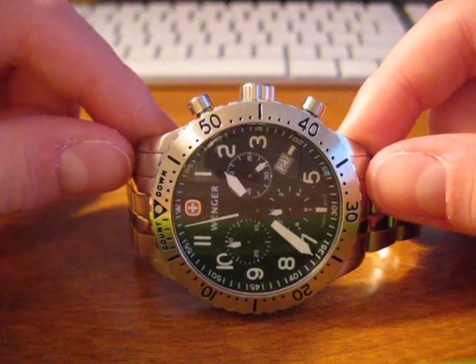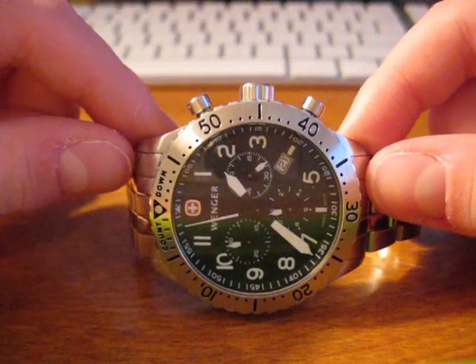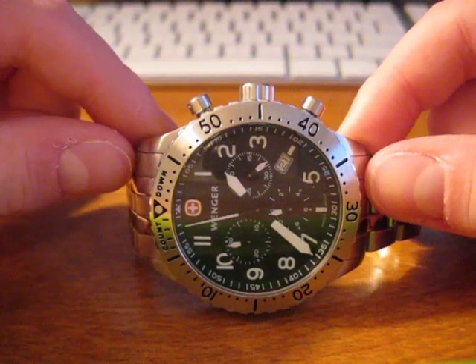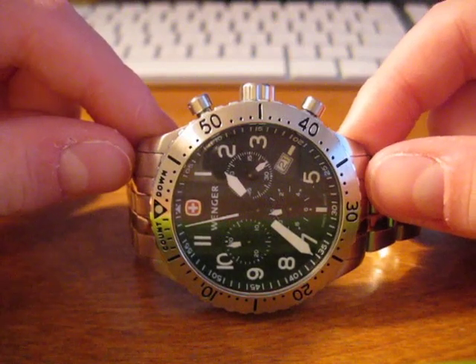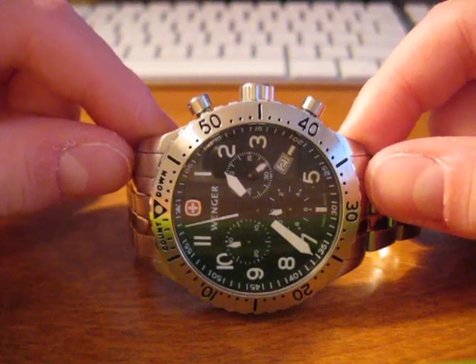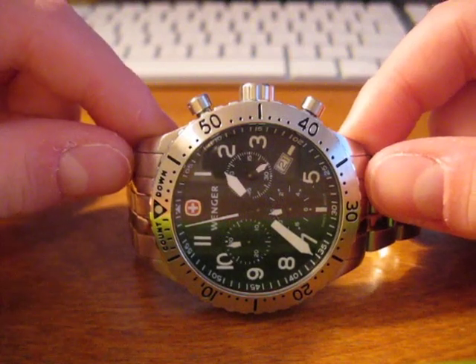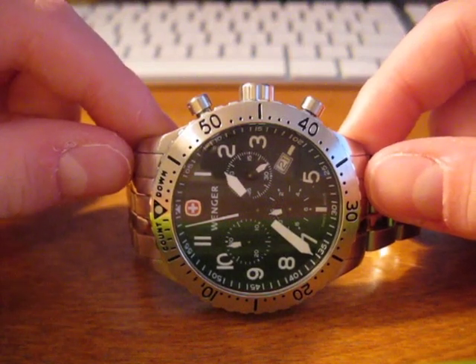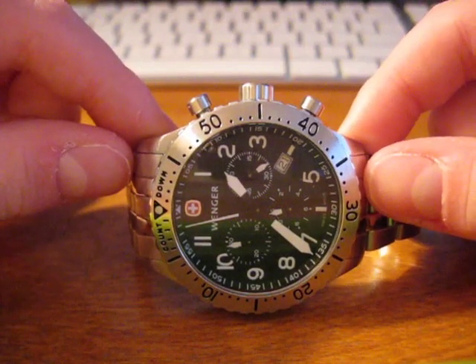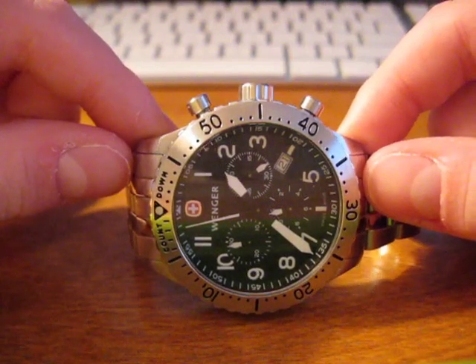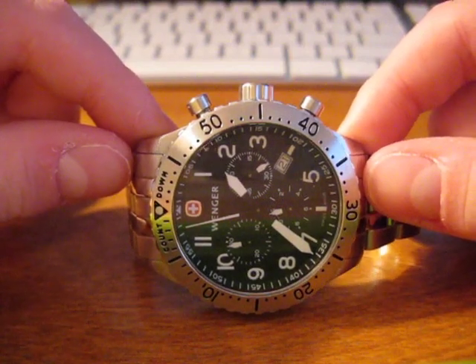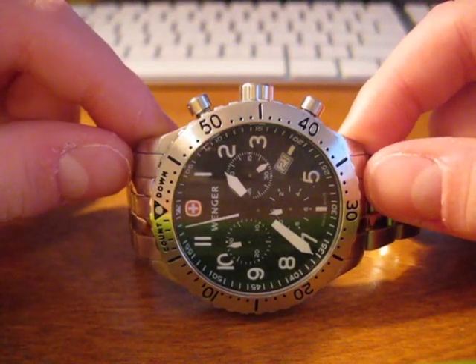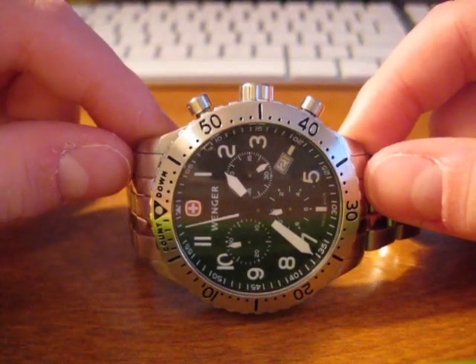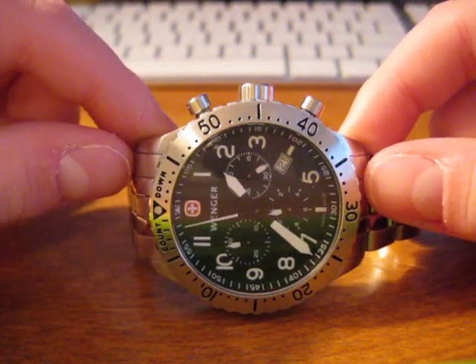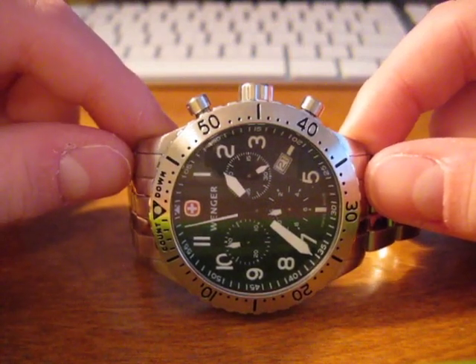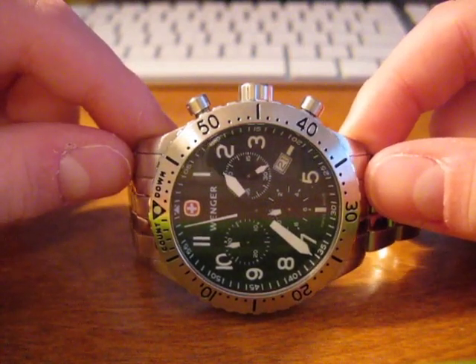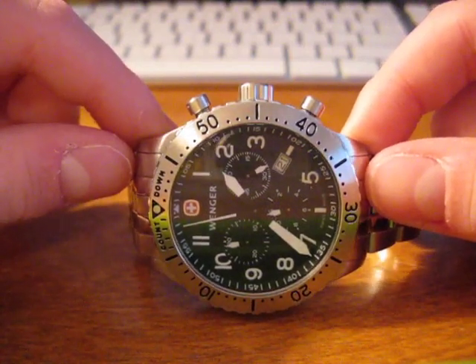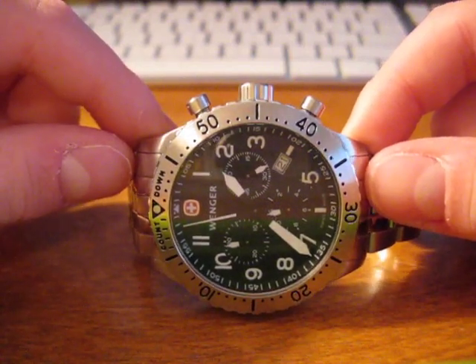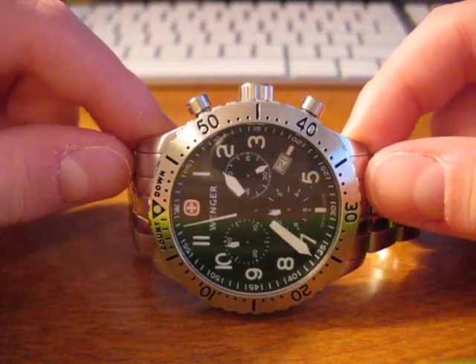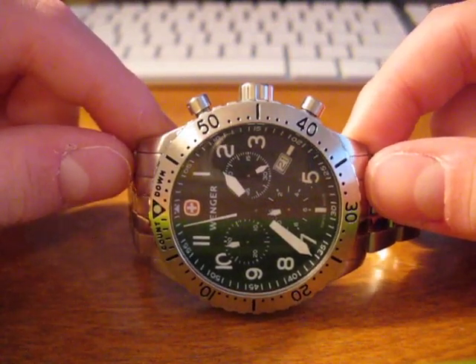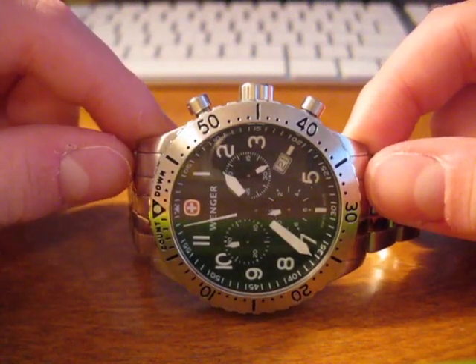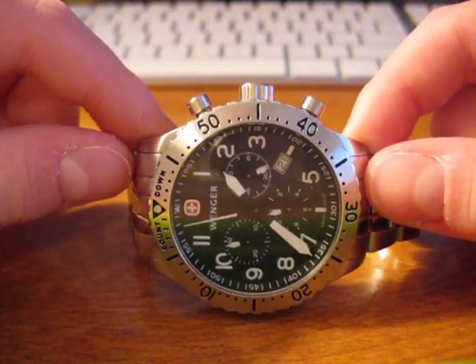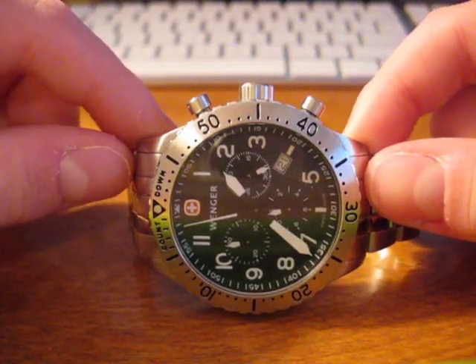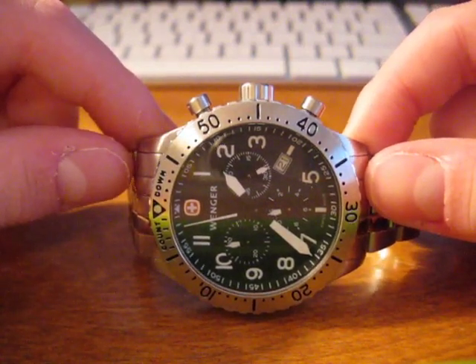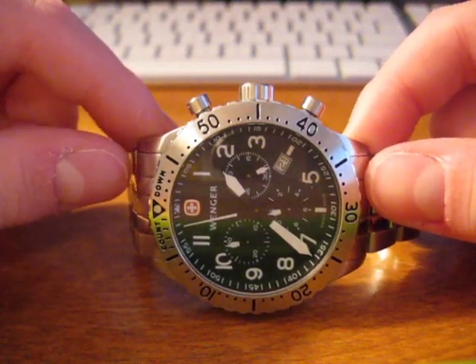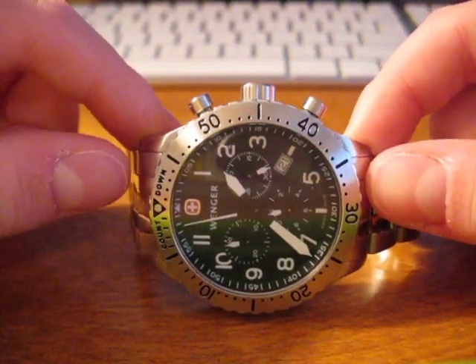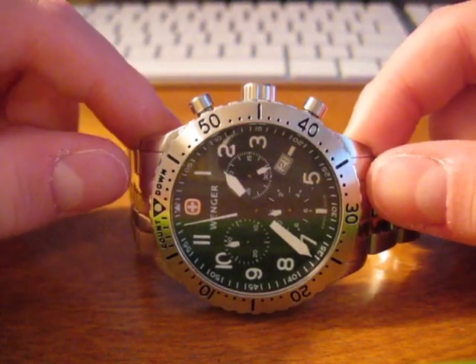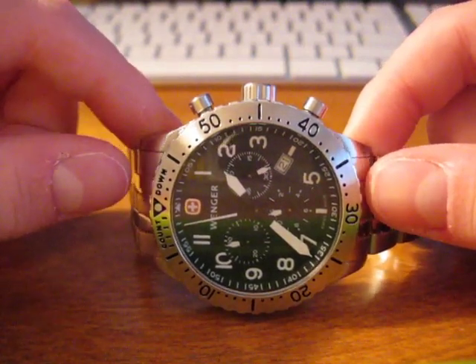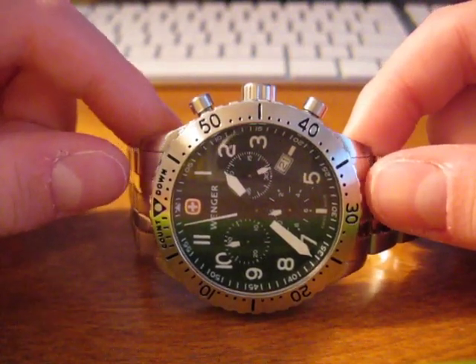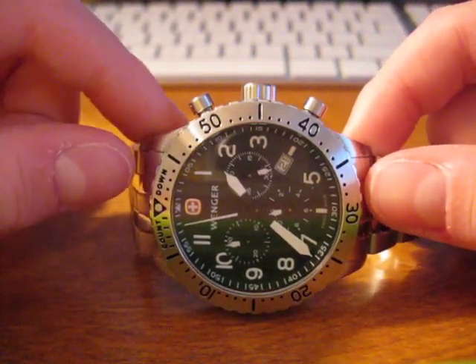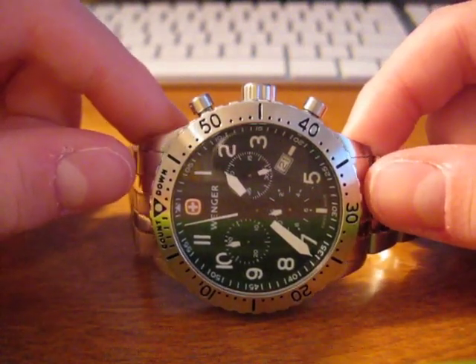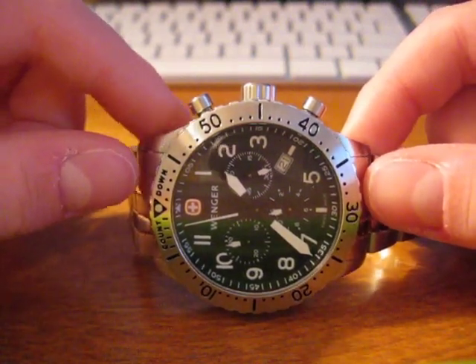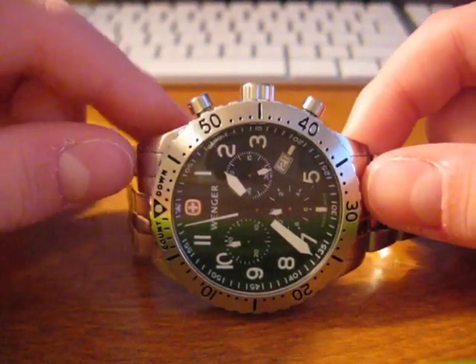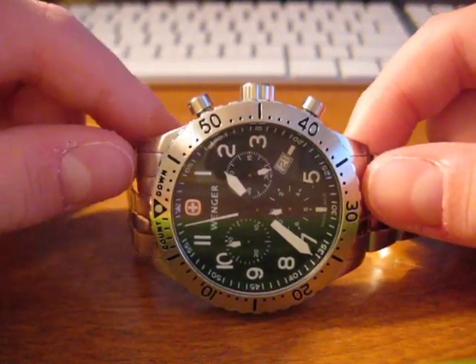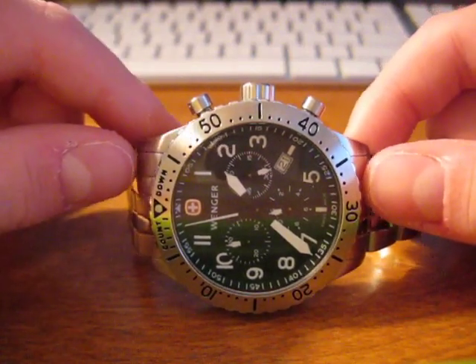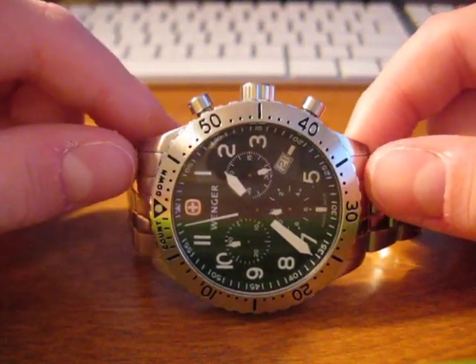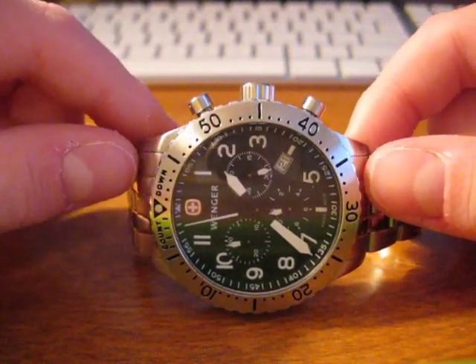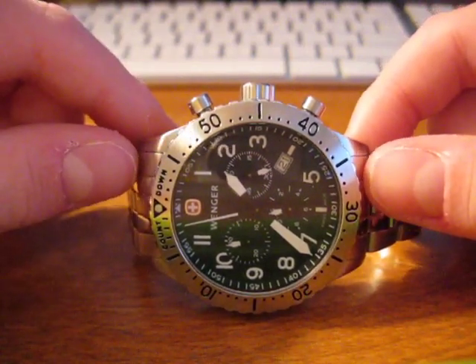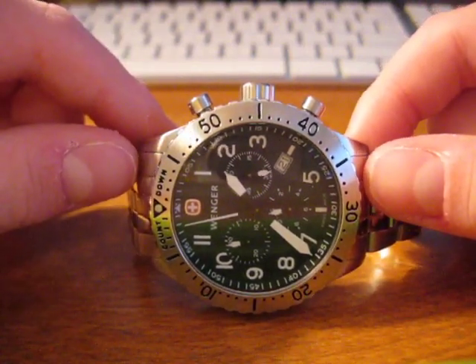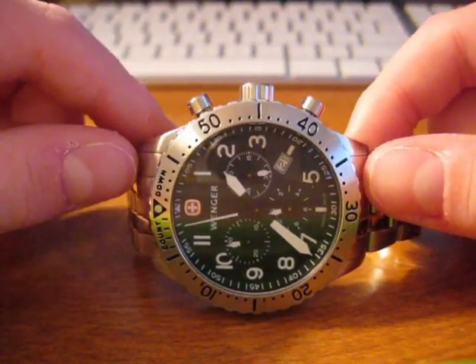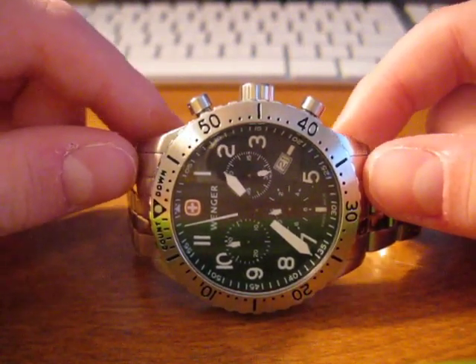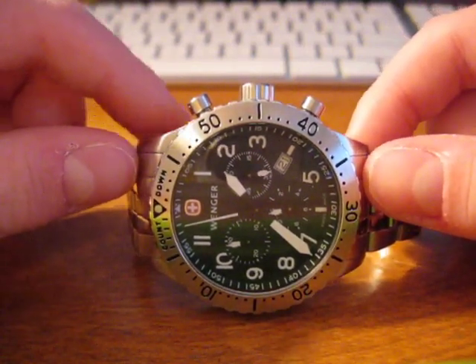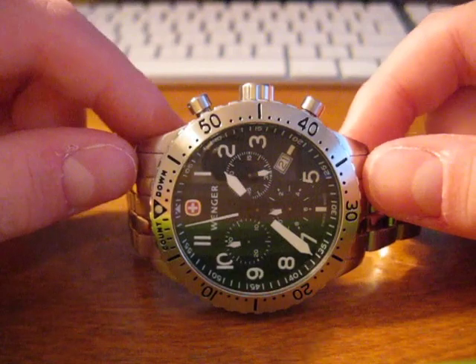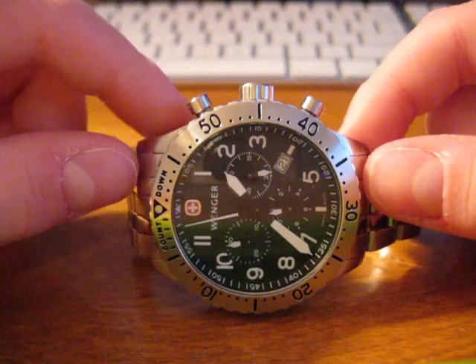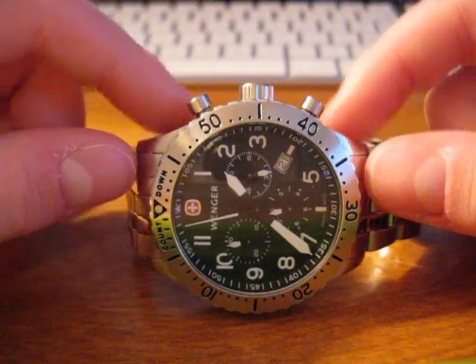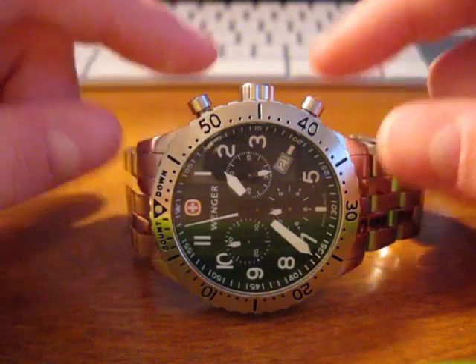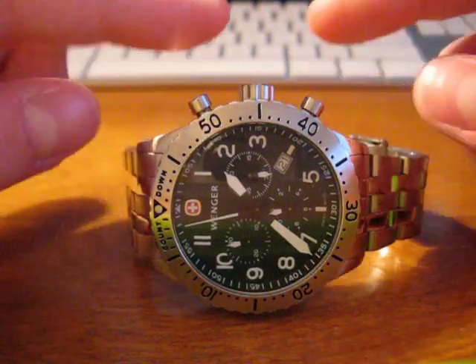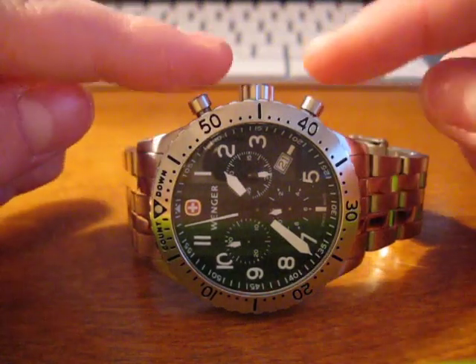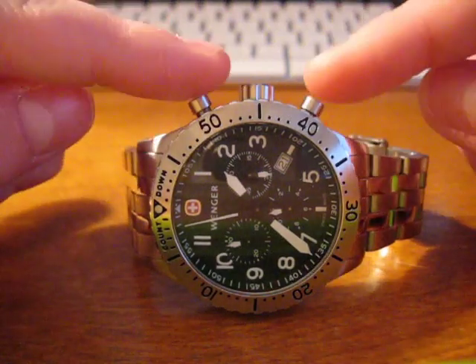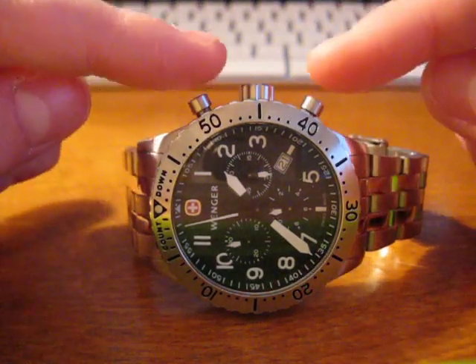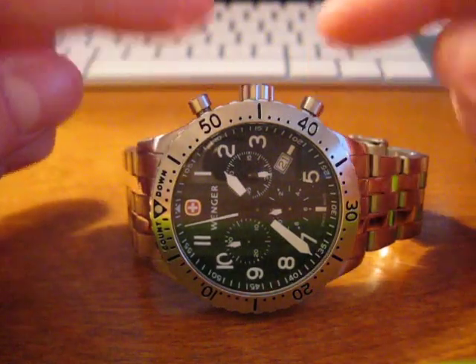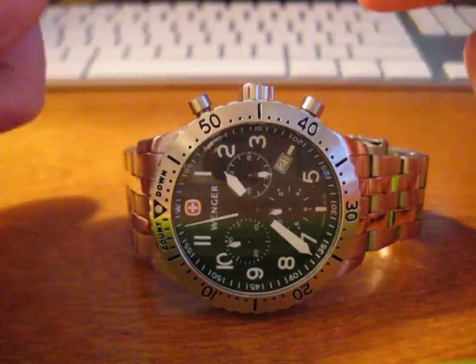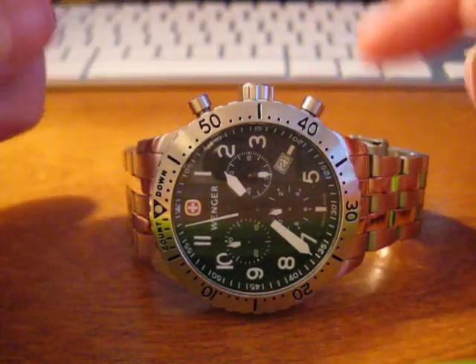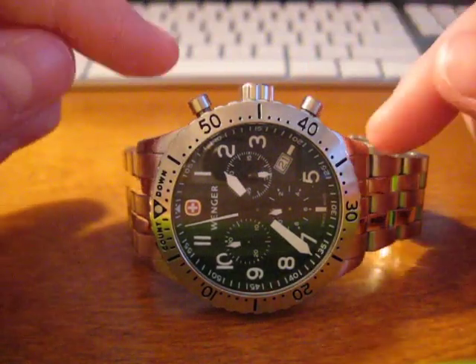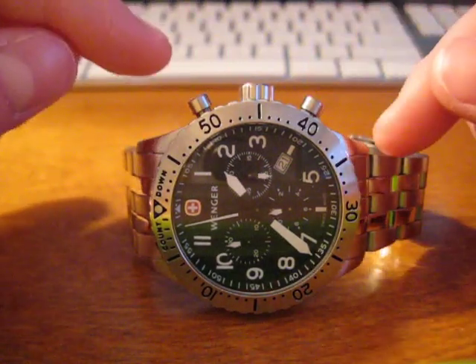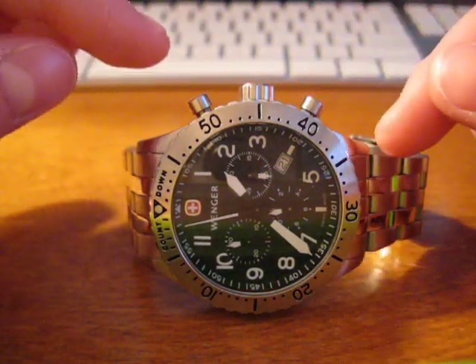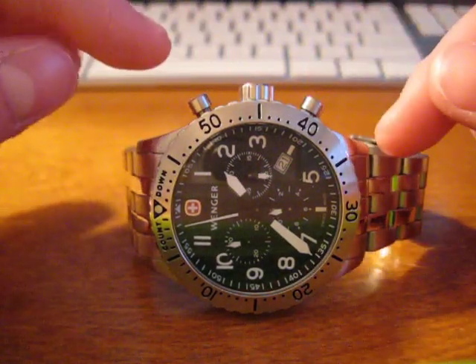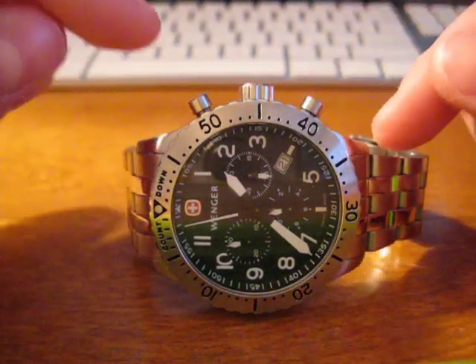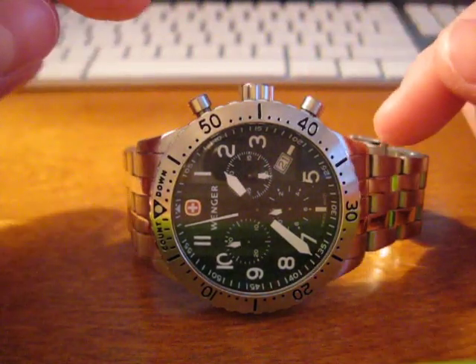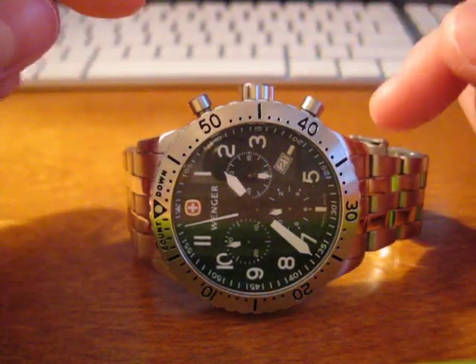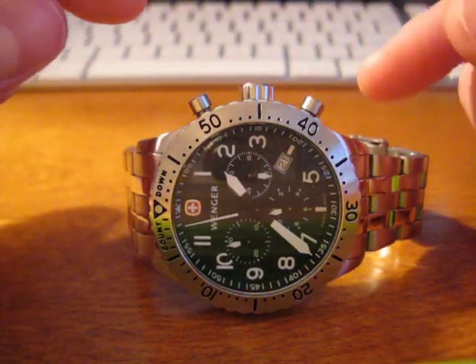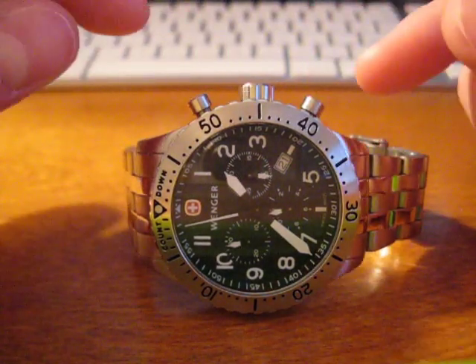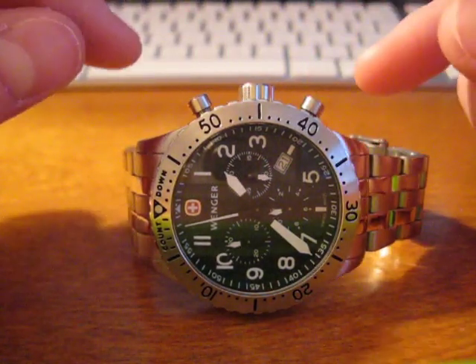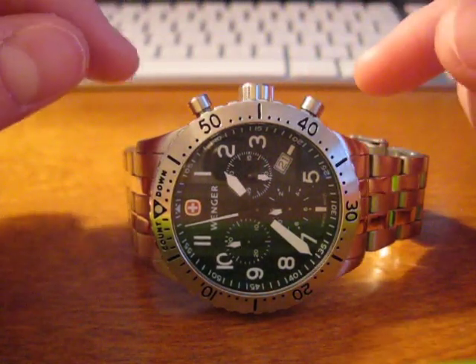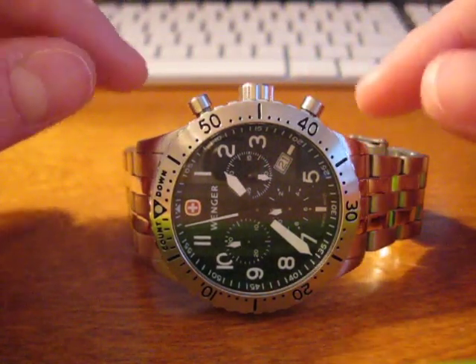It's actually quite simple and it'll save you a few dollars from having to go to your watch store — basically they're just going to be doing this. It's really simple.